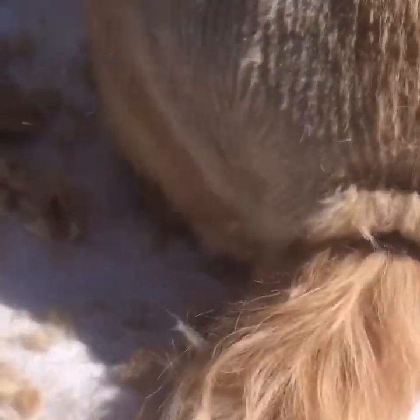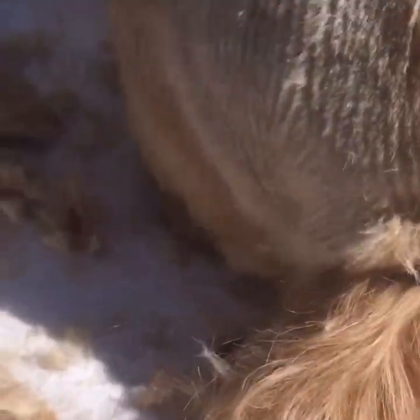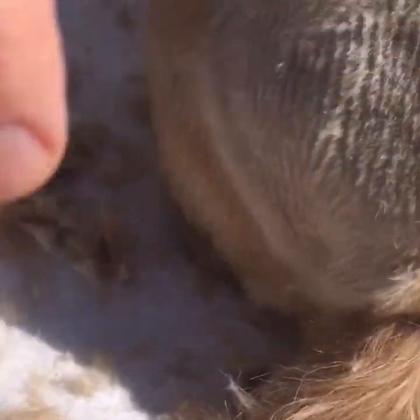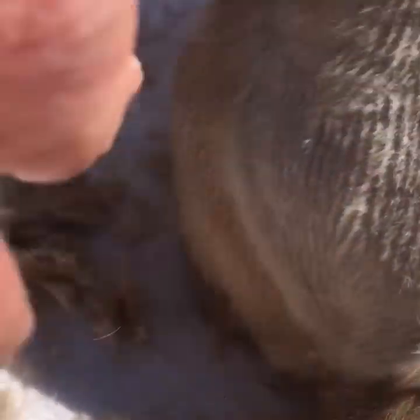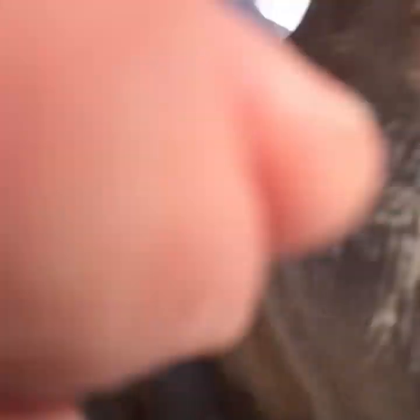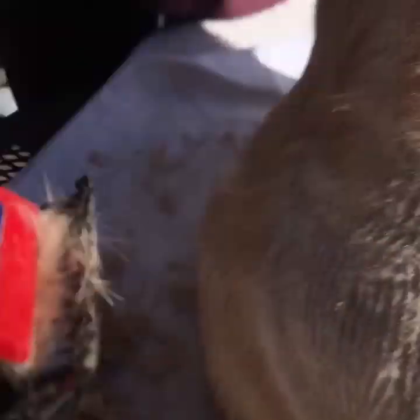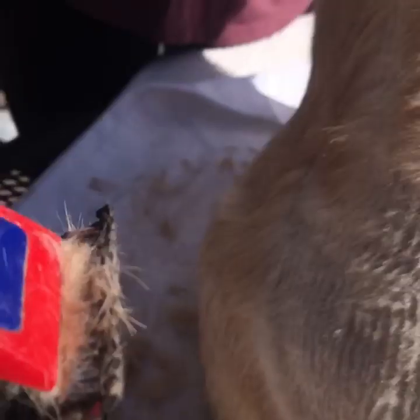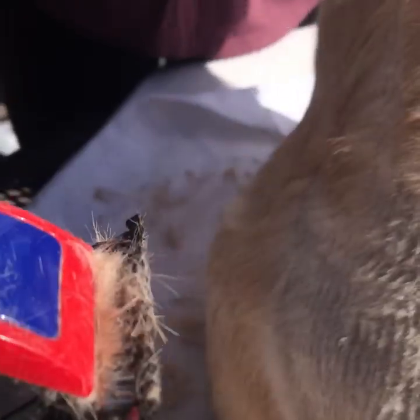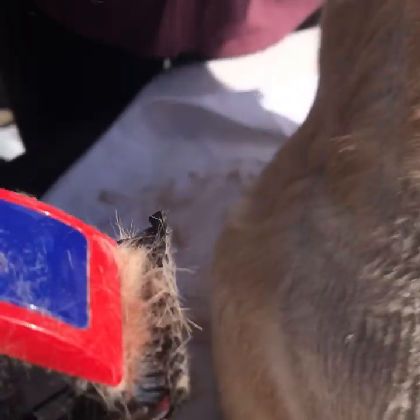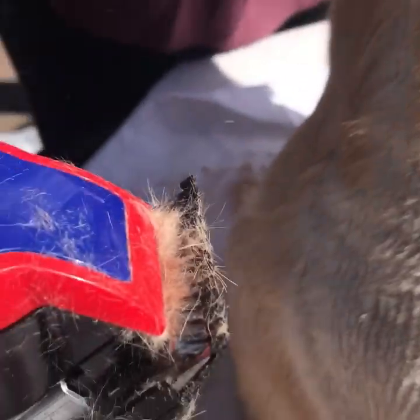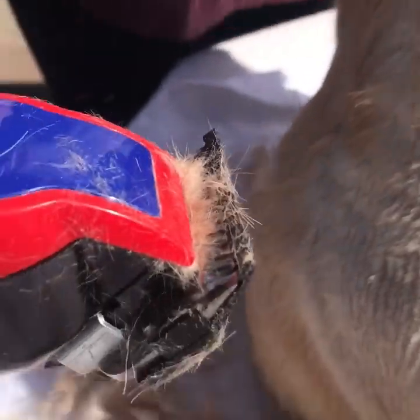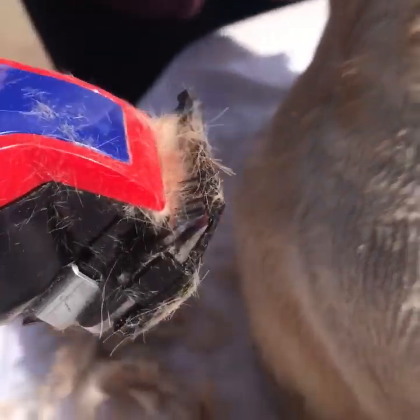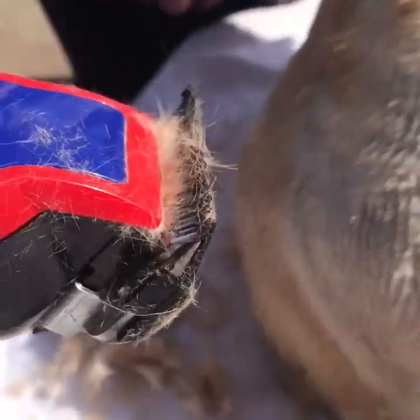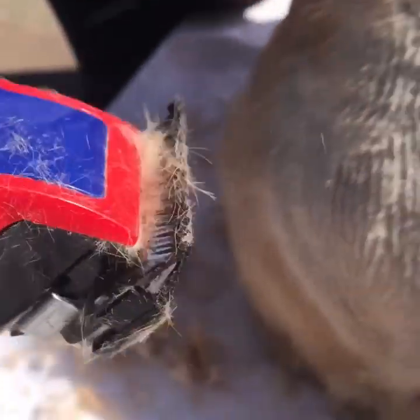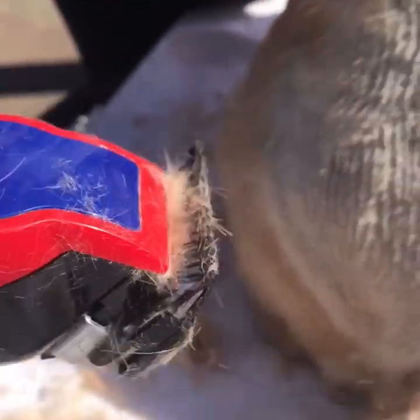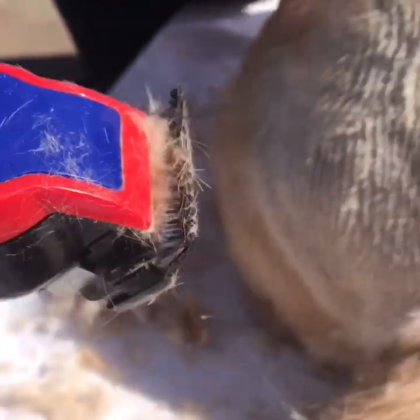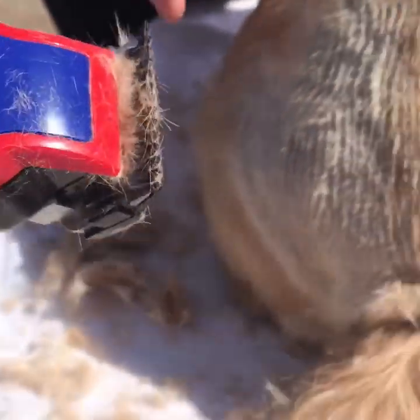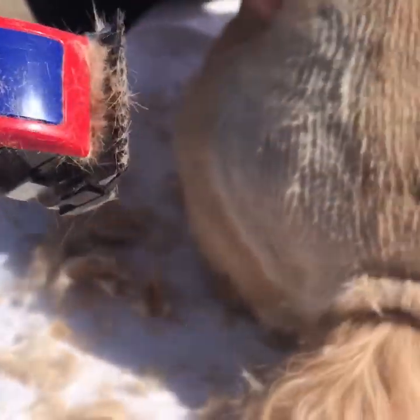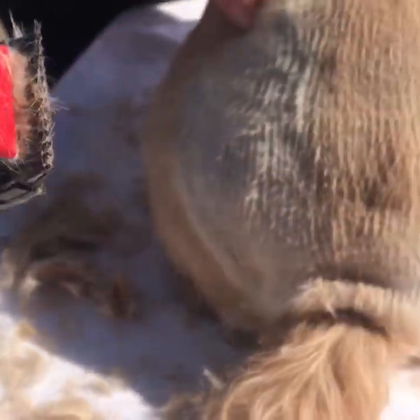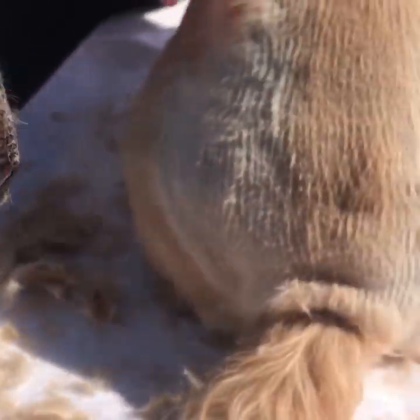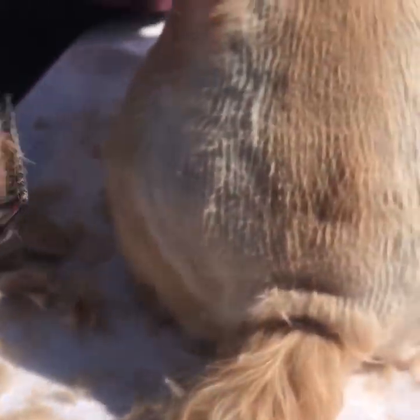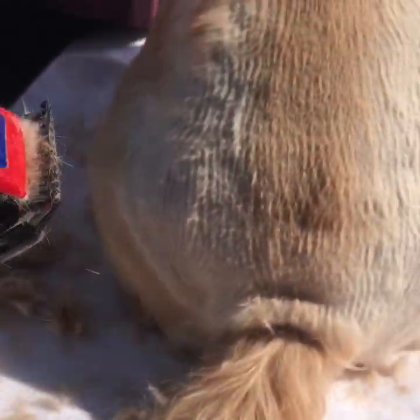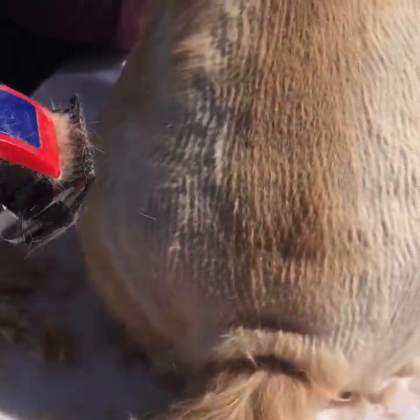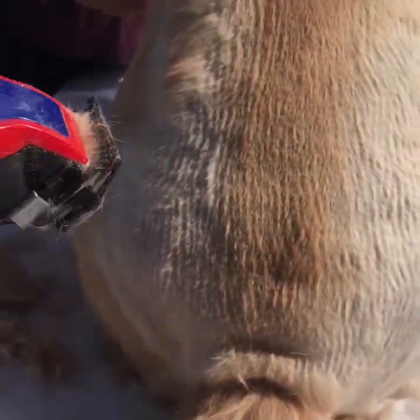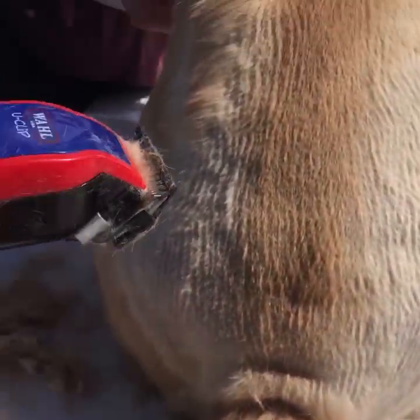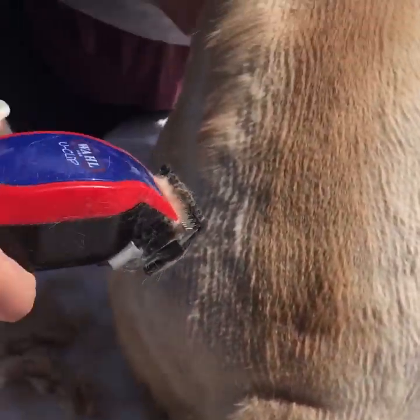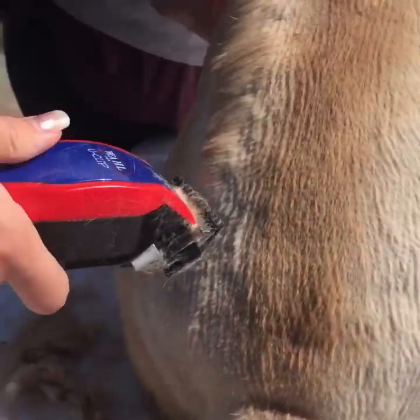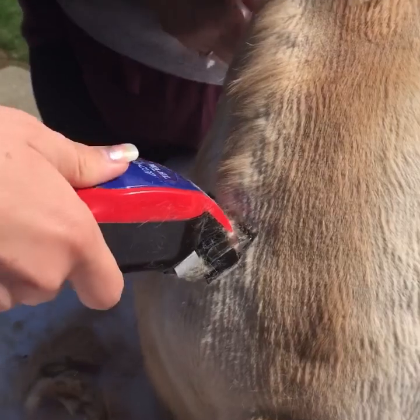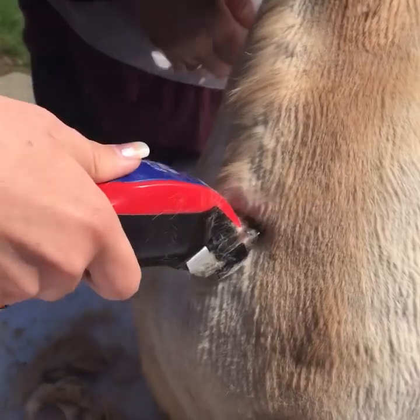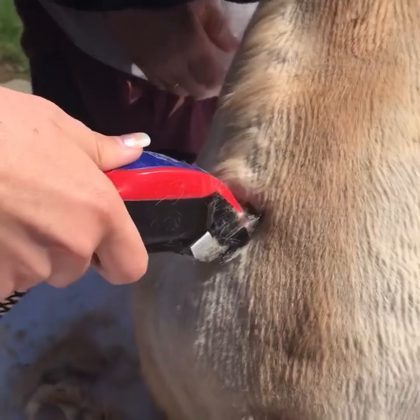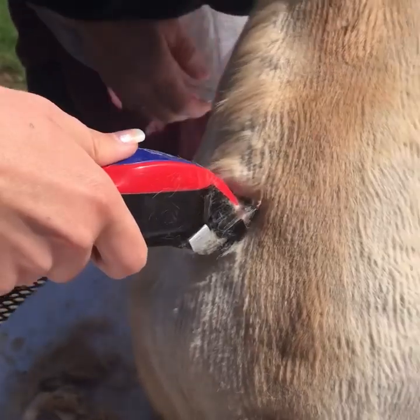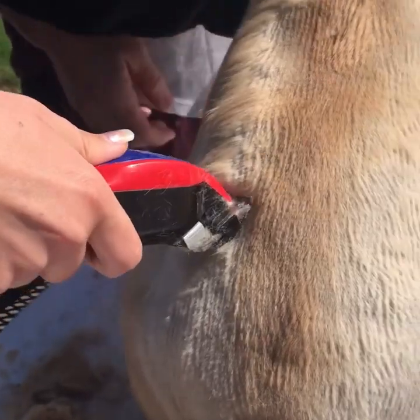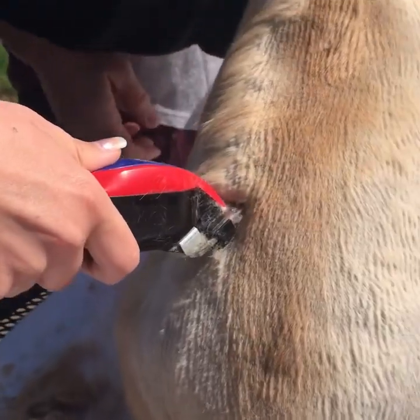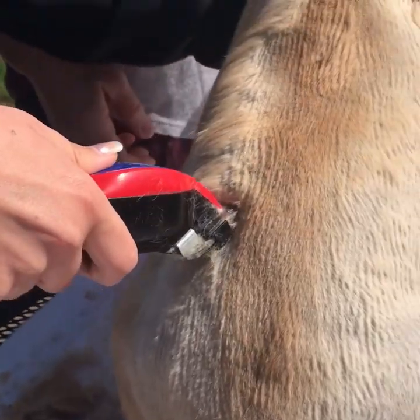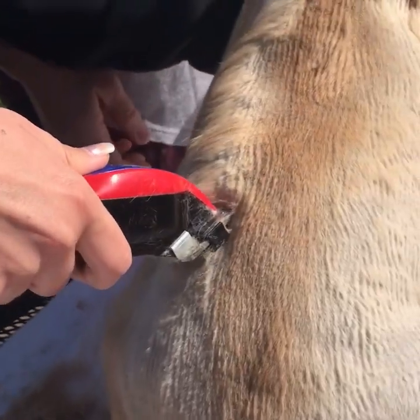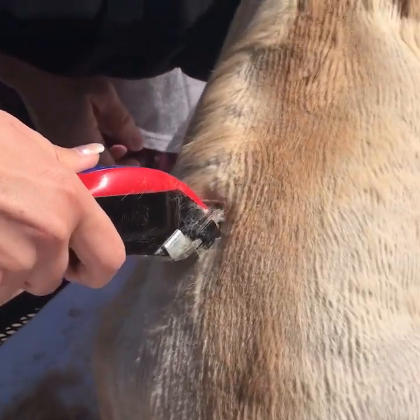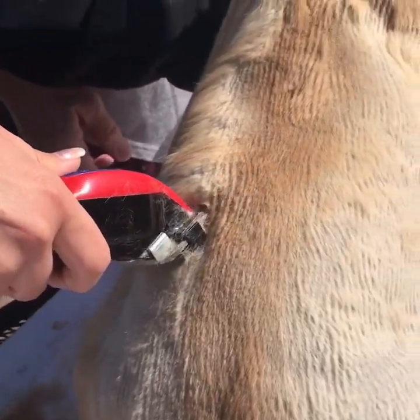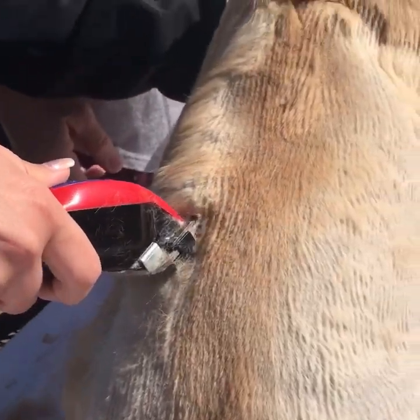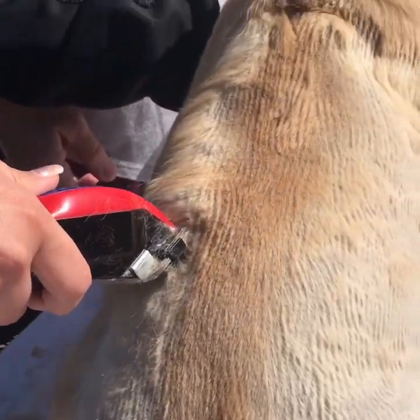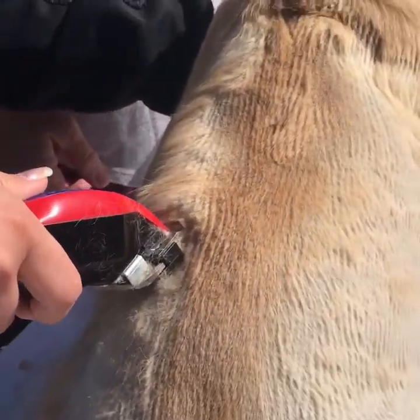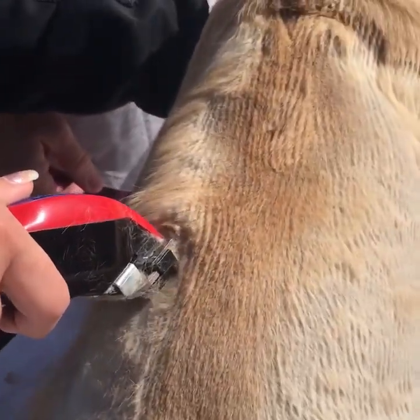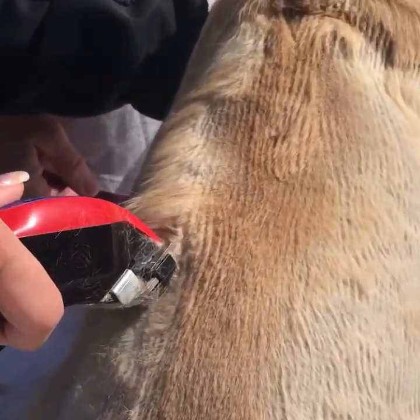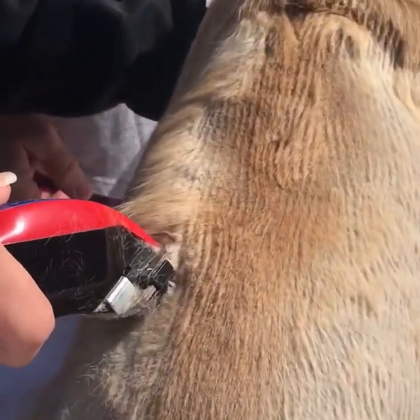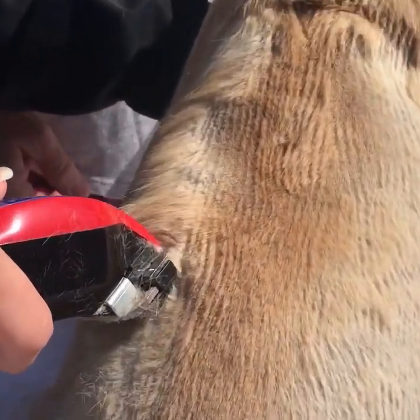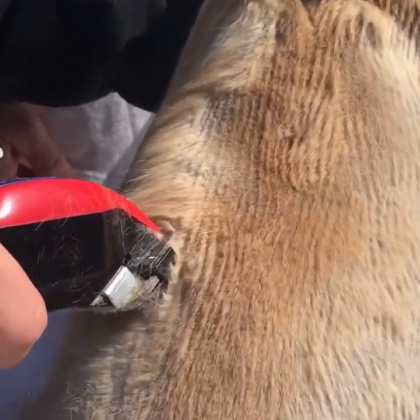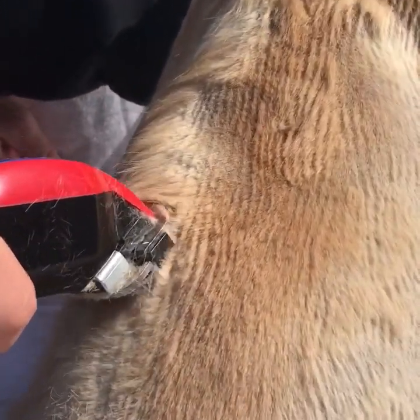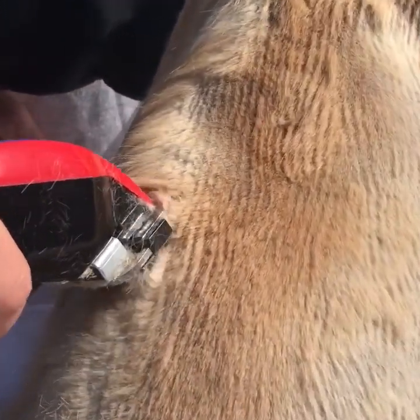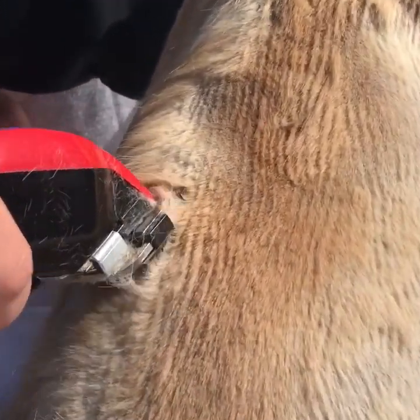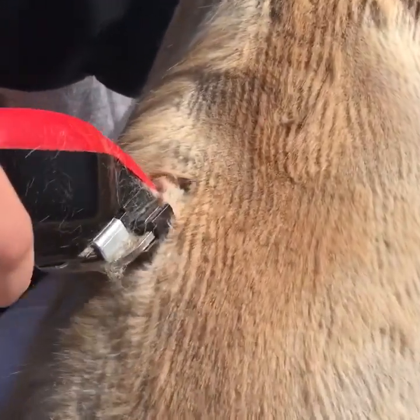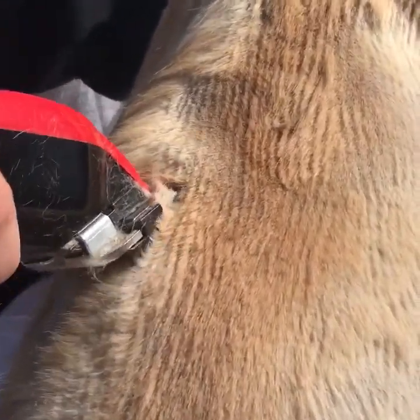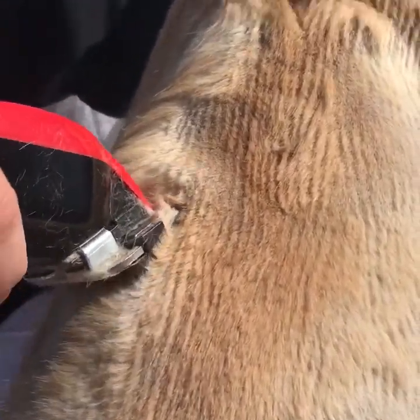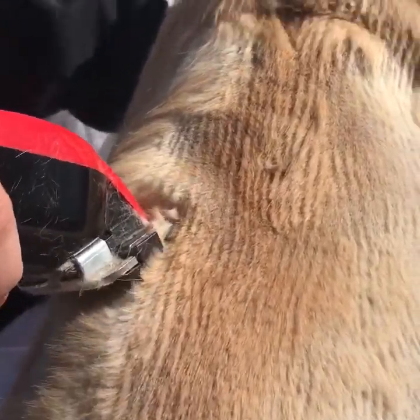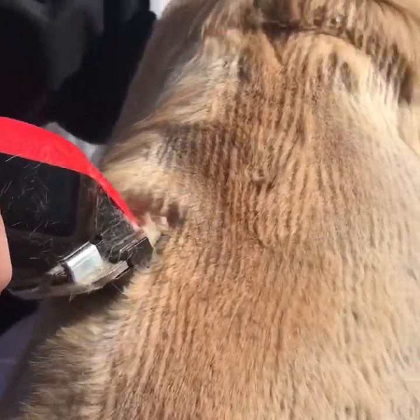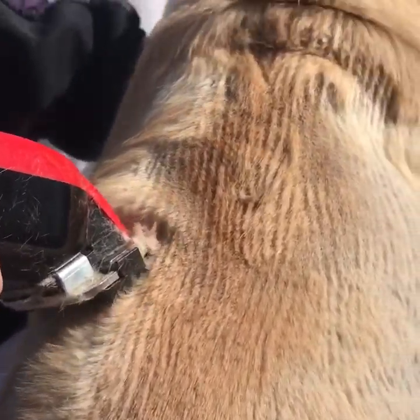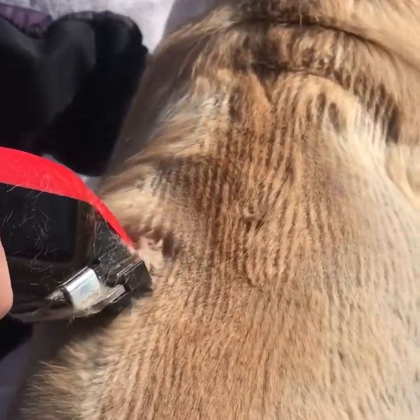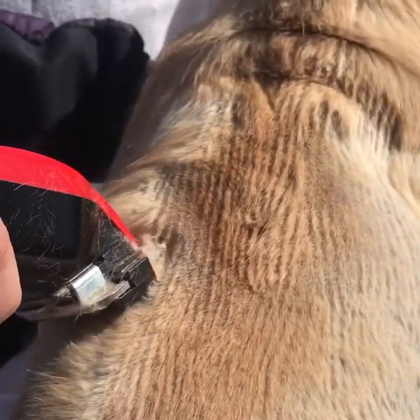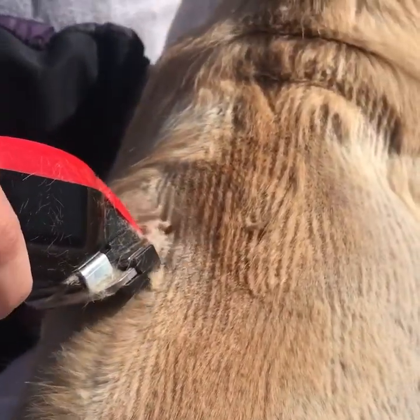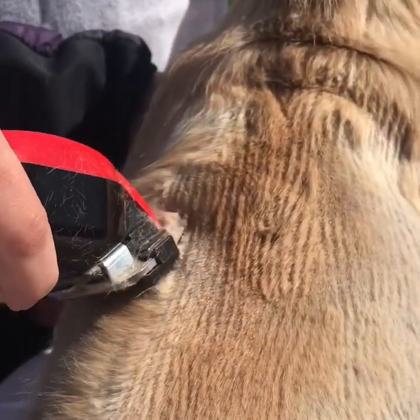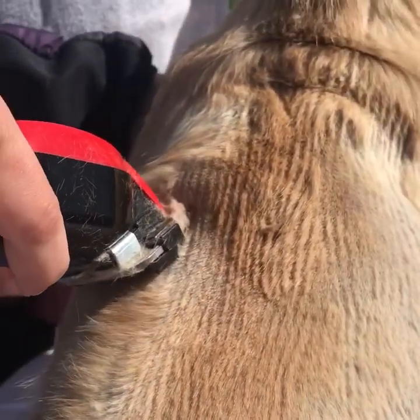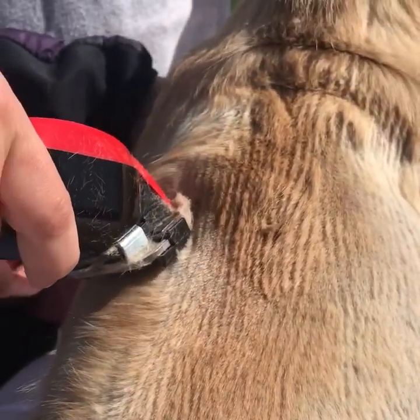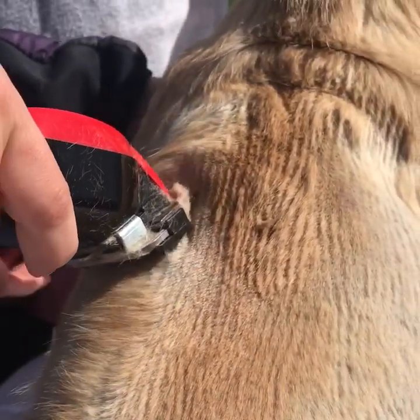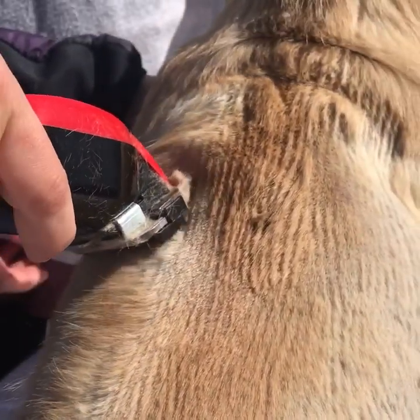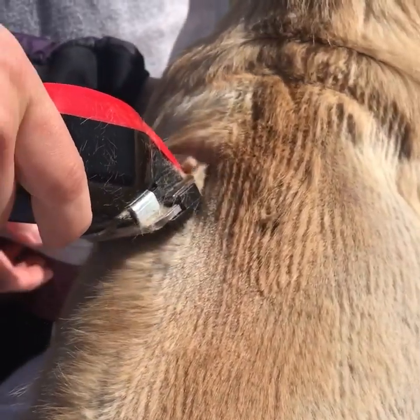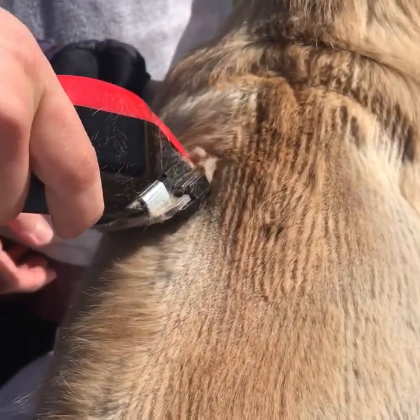I'm gonna cut her hair. And then her hair is getting all over me in the wind. Today is a super nice day out.